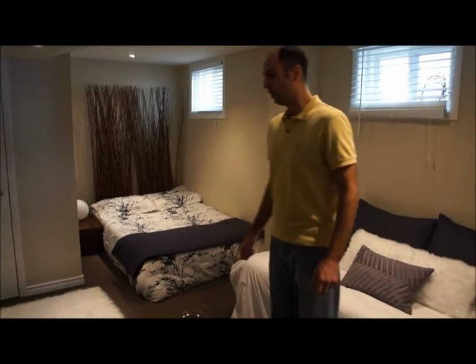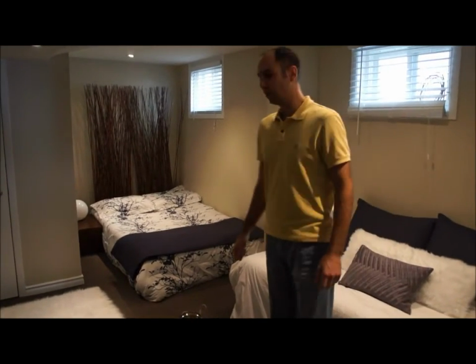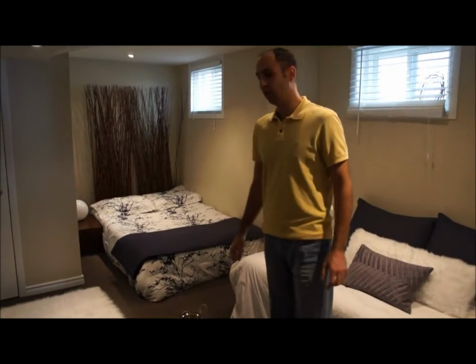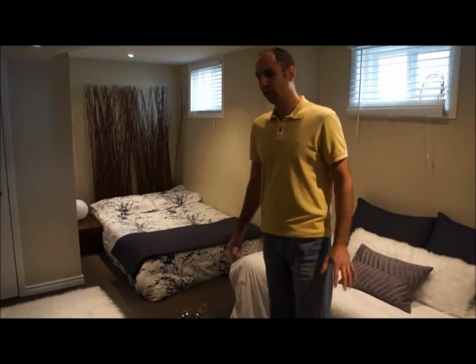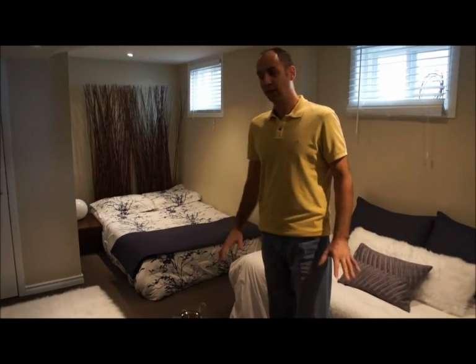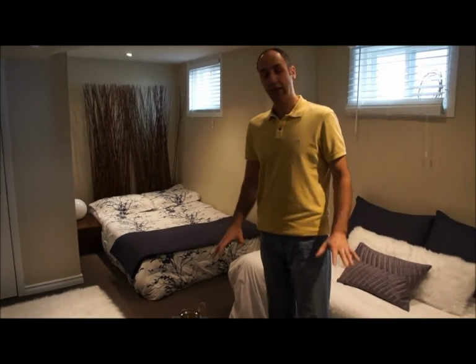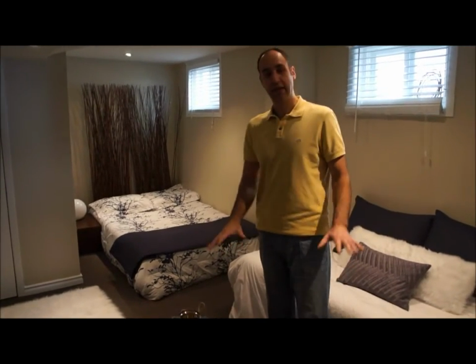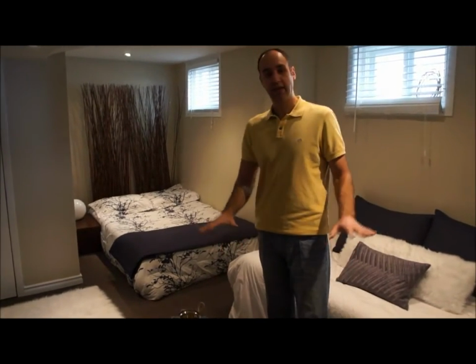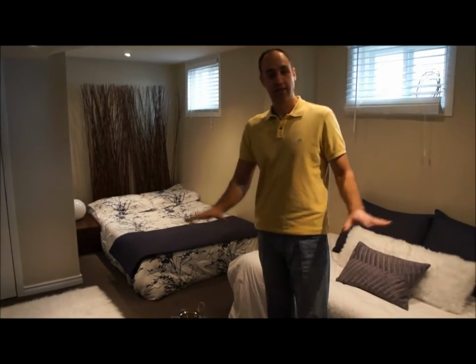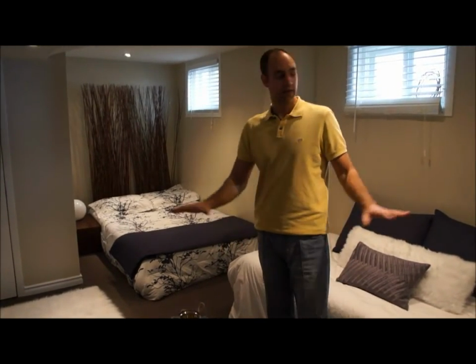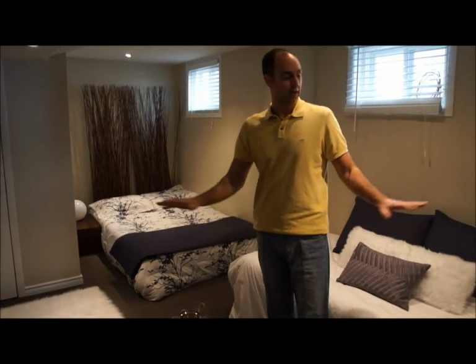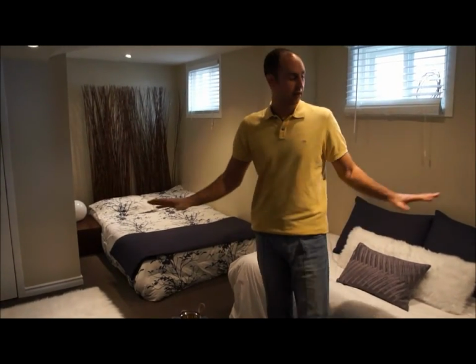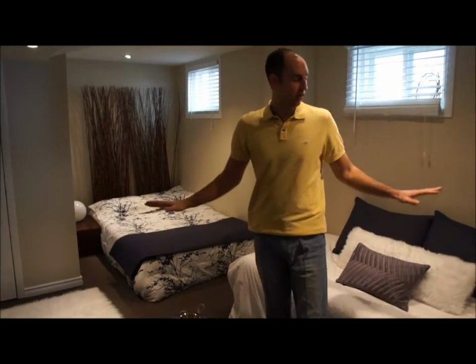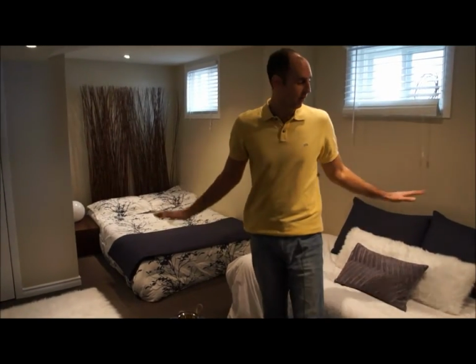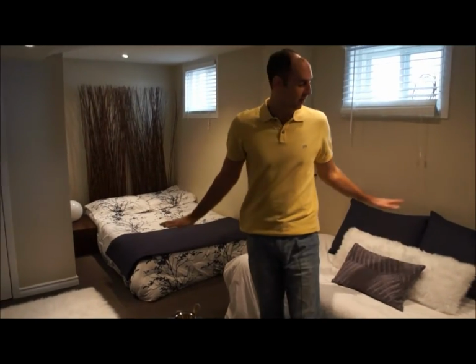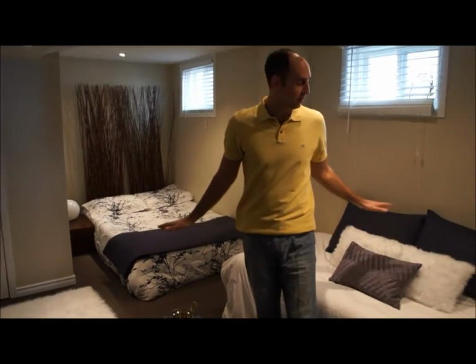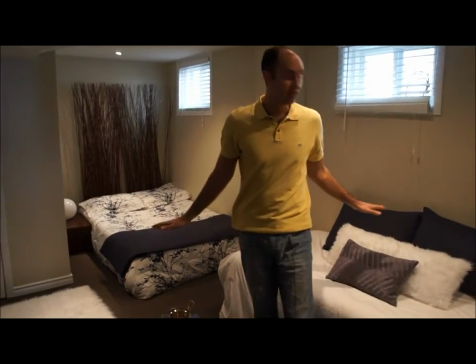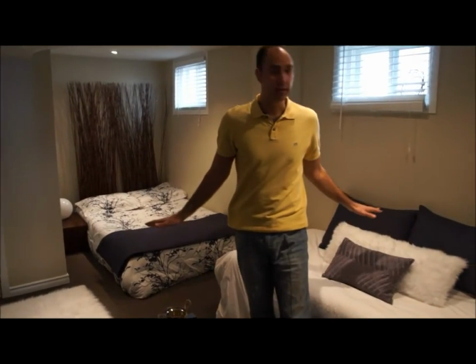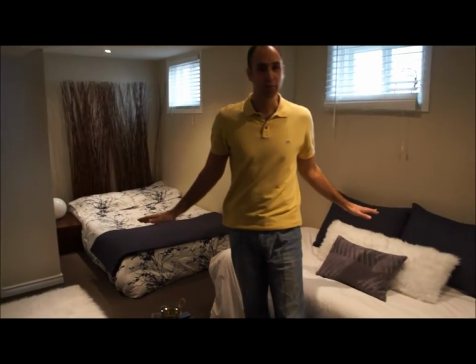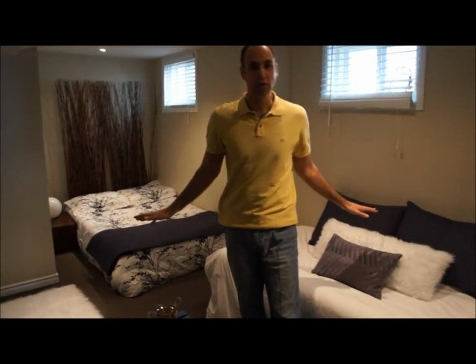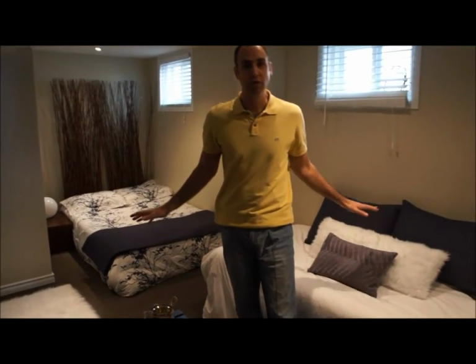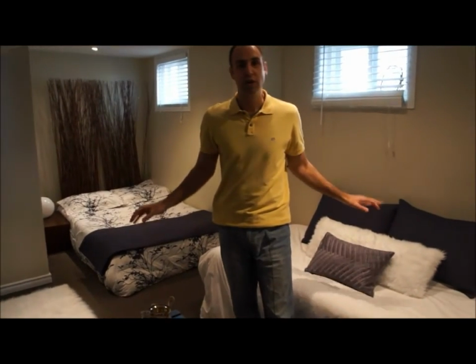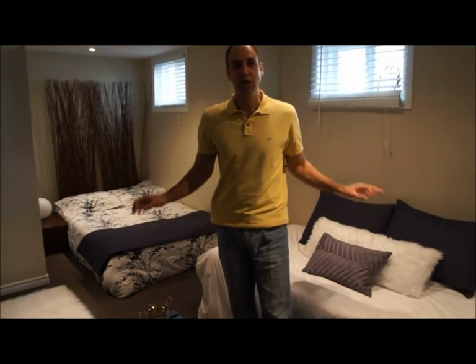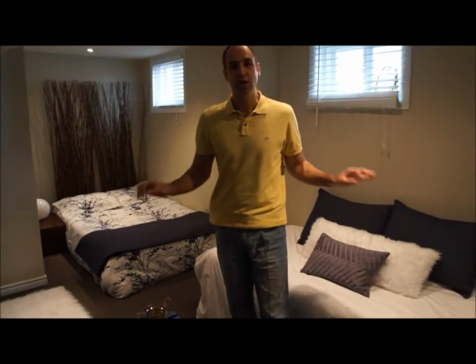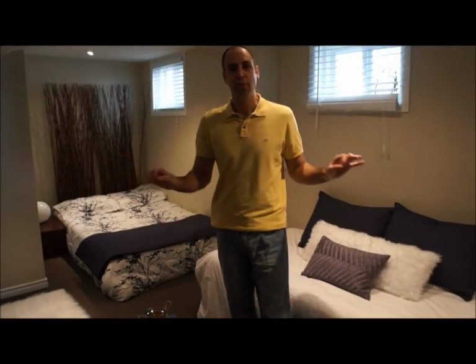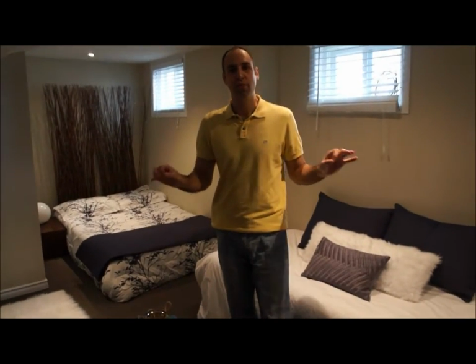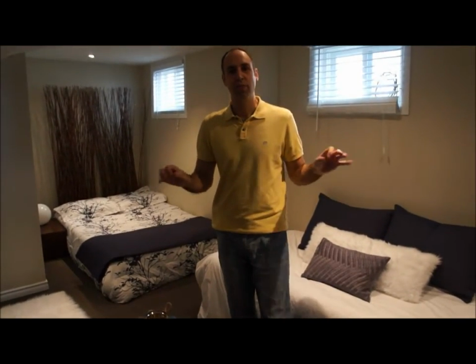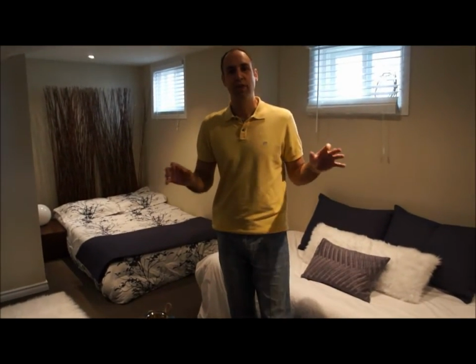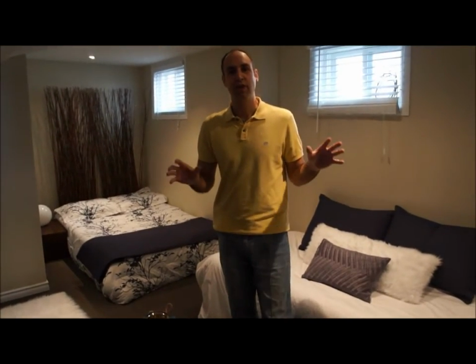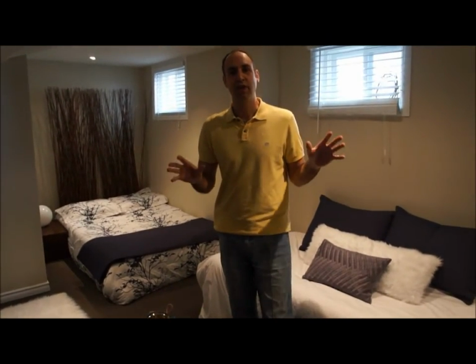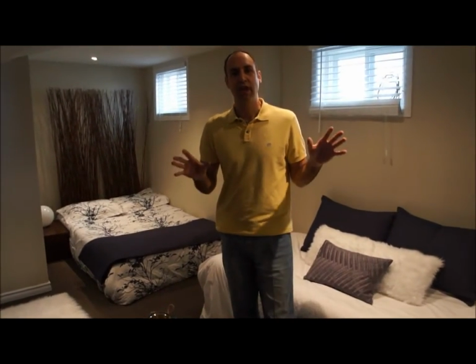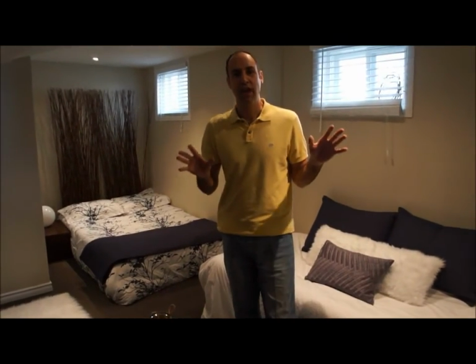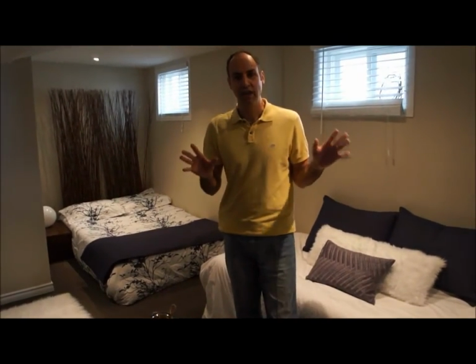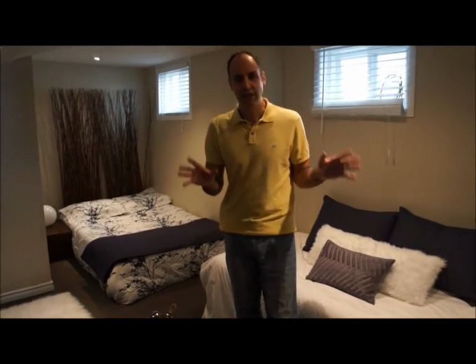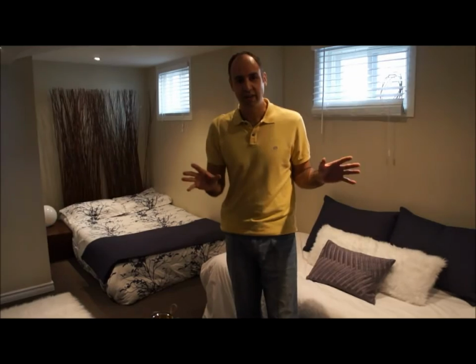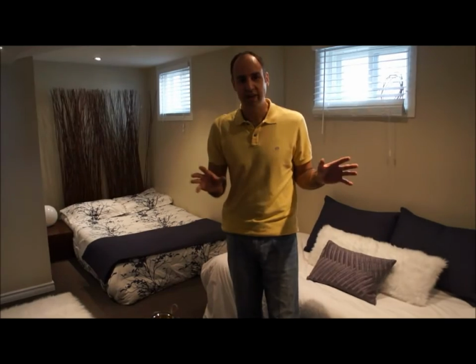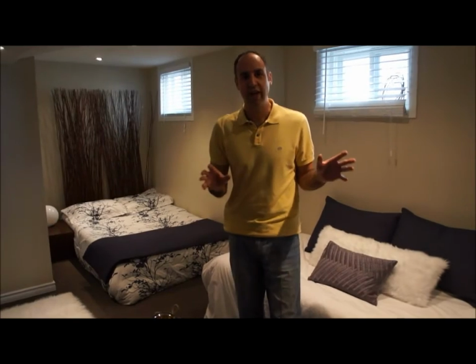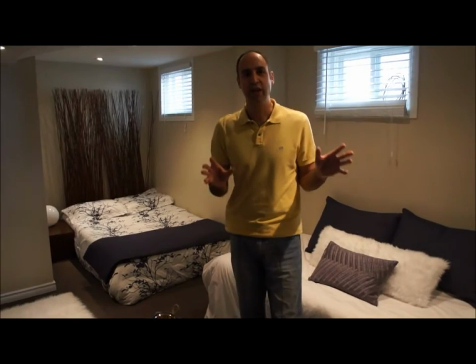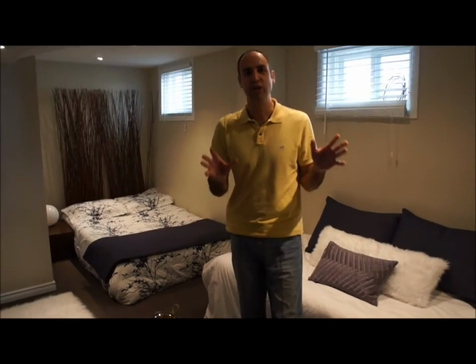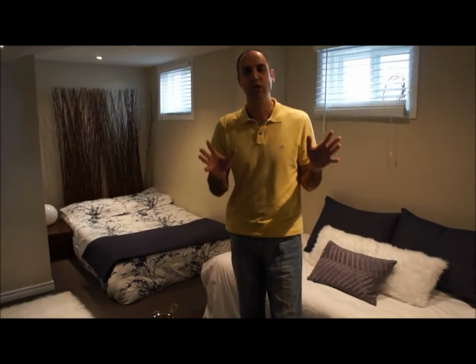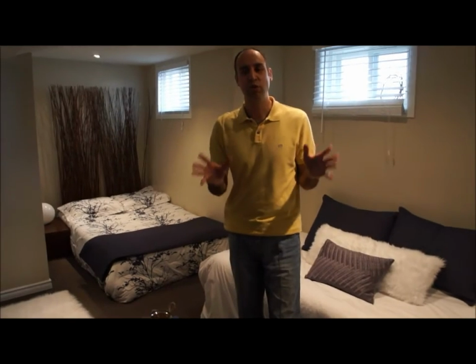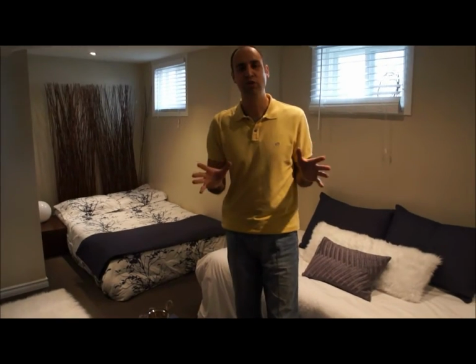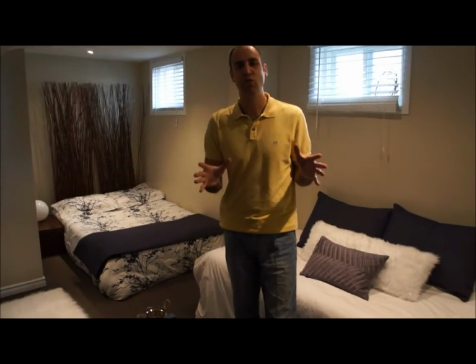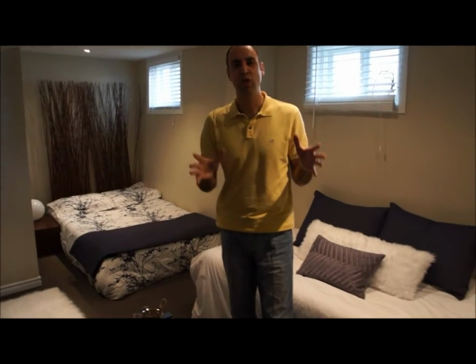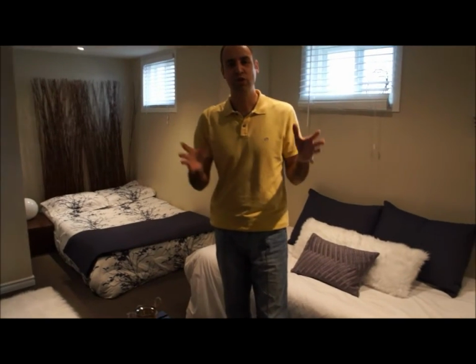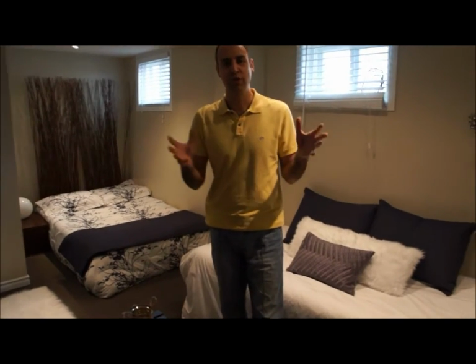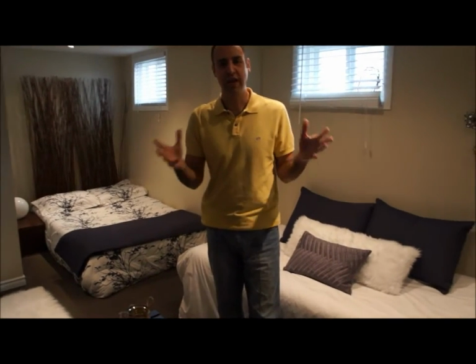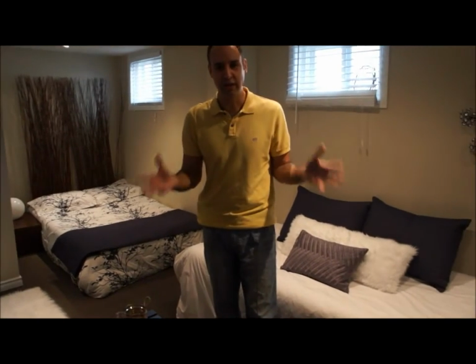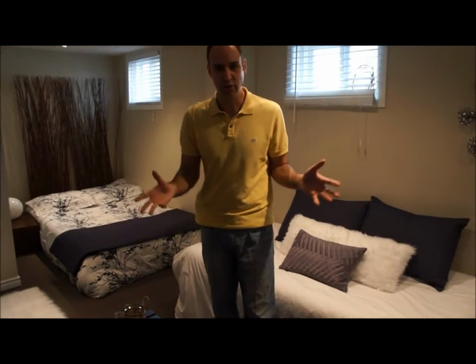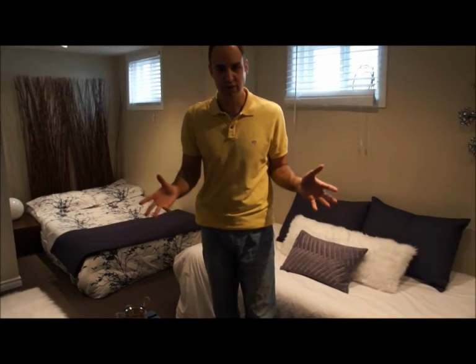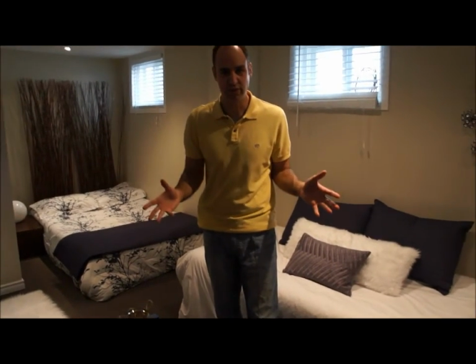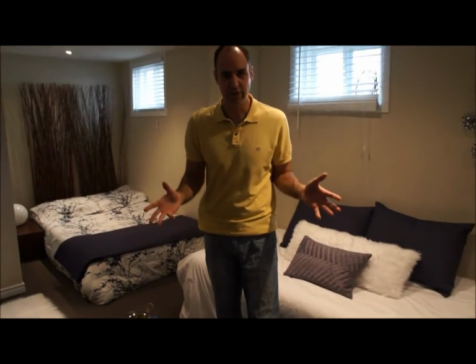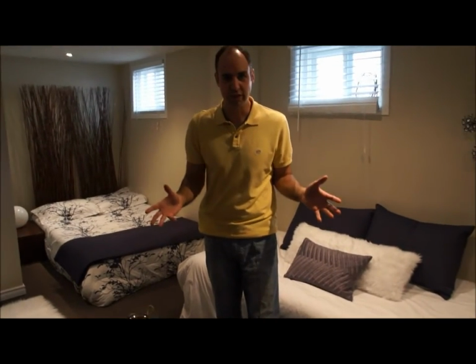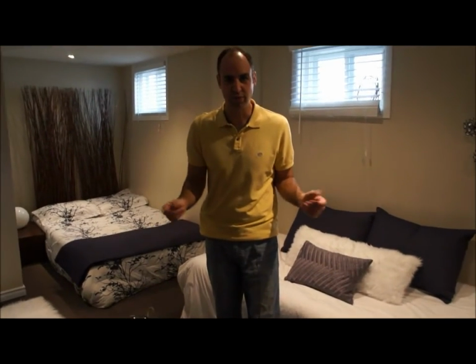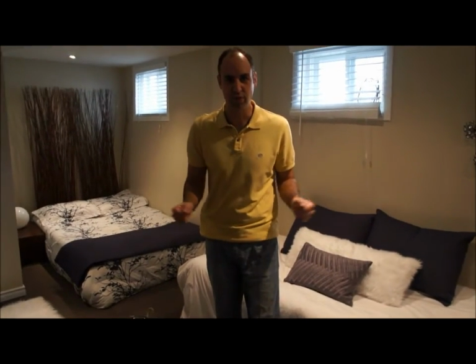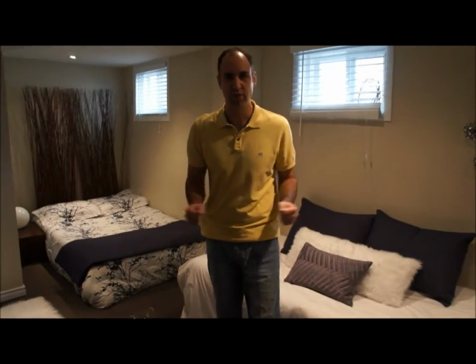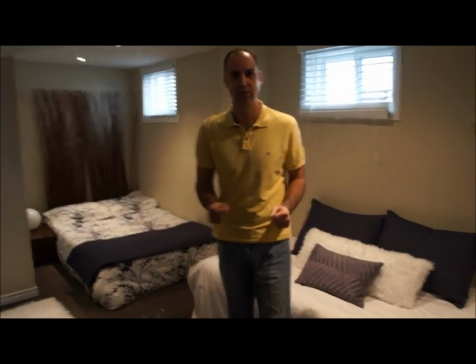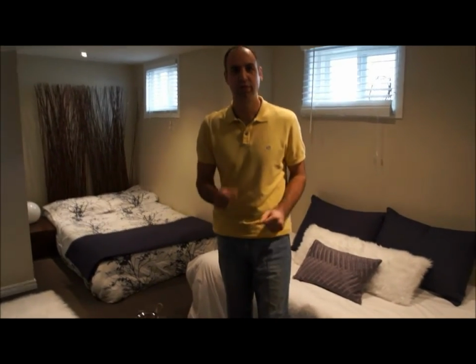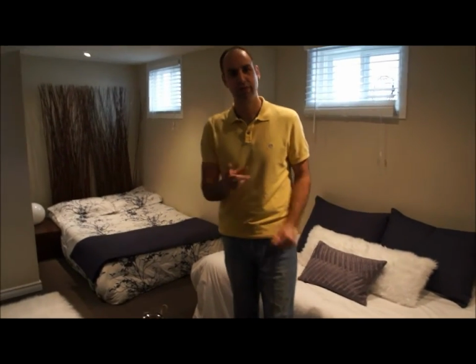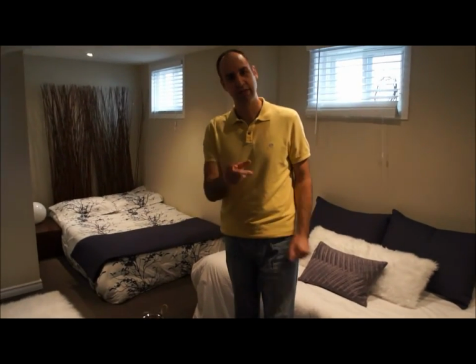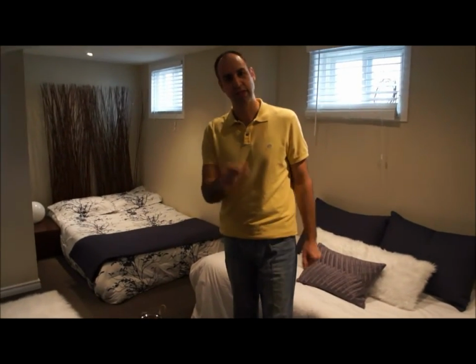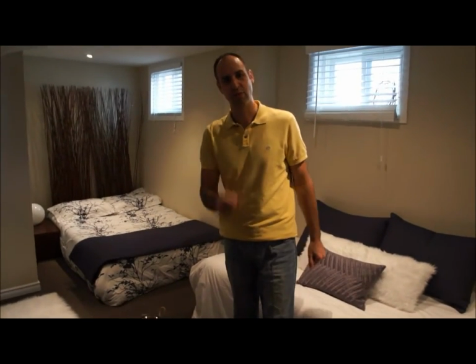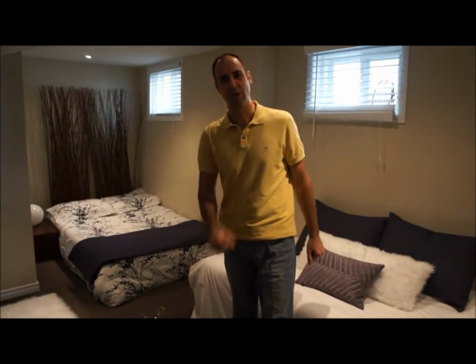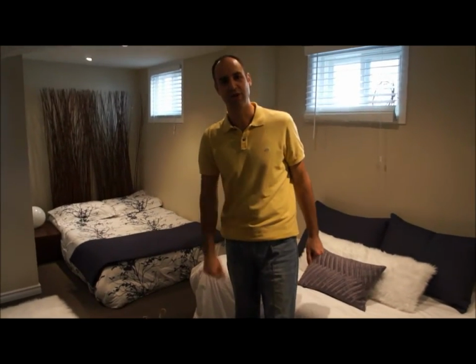So again, simple but elegant, and it shows you what you can use the space for. Thanks for watching.